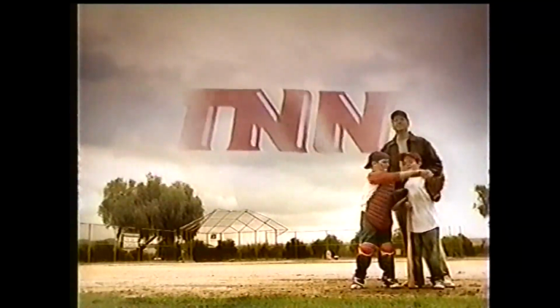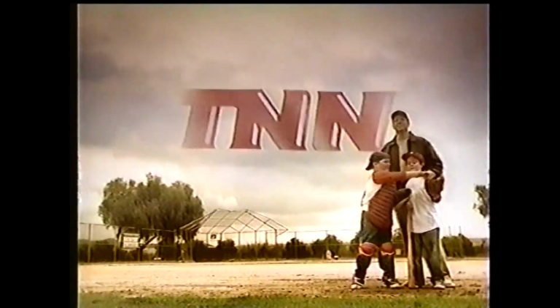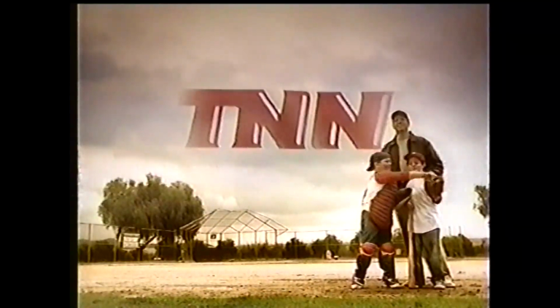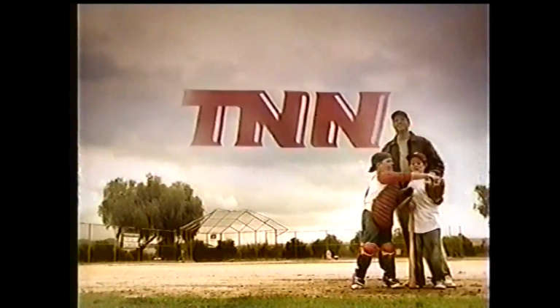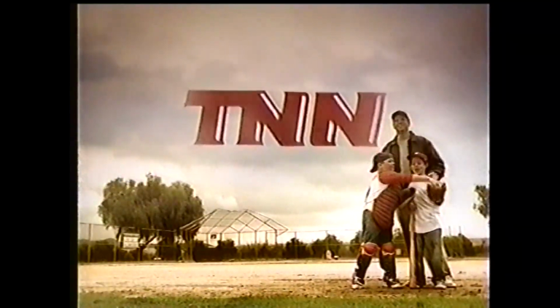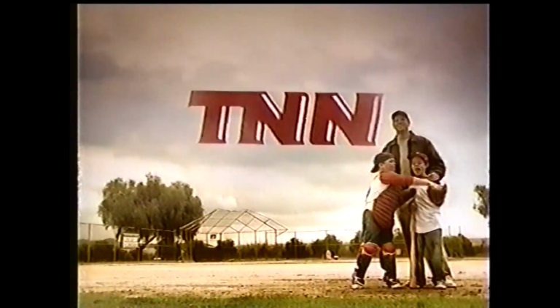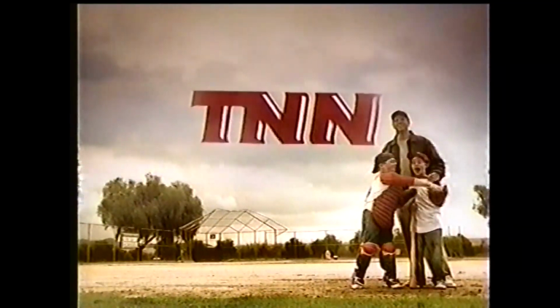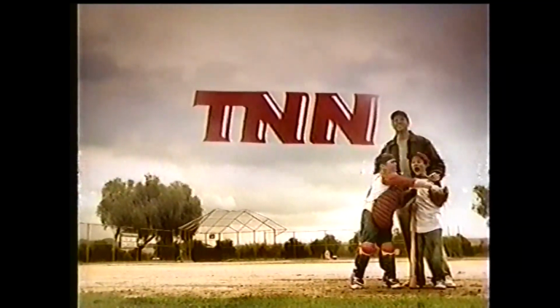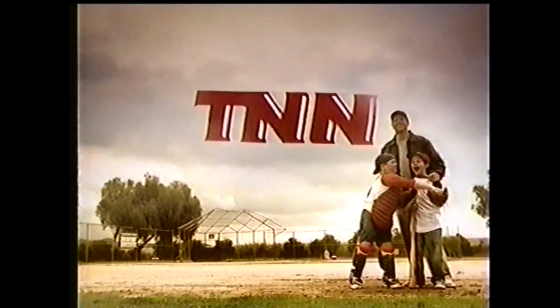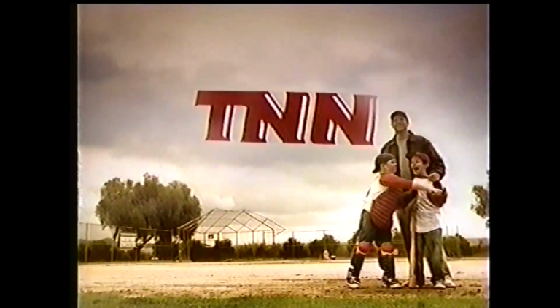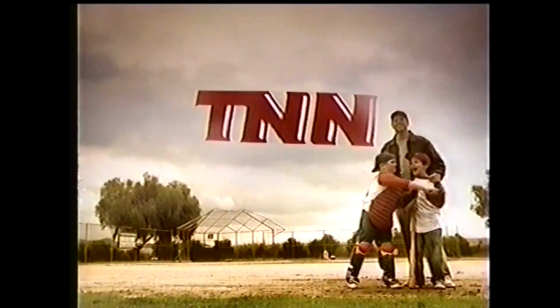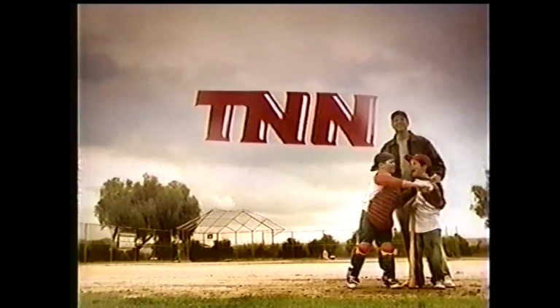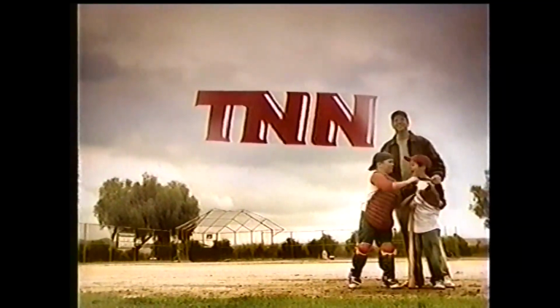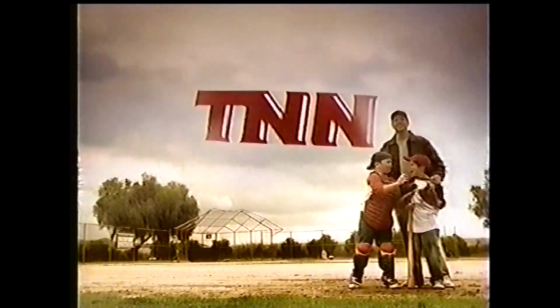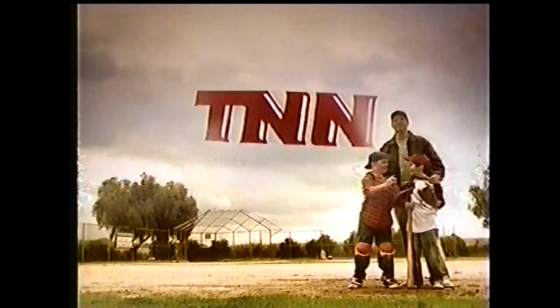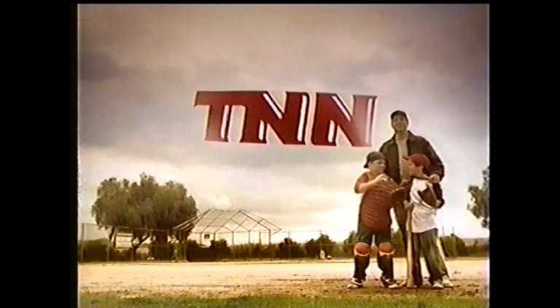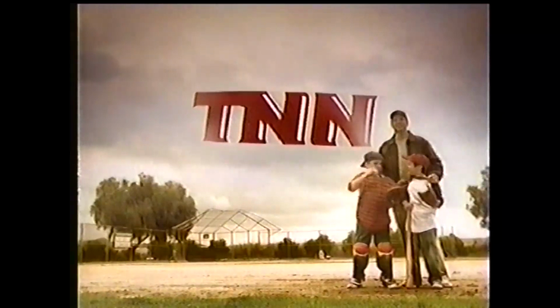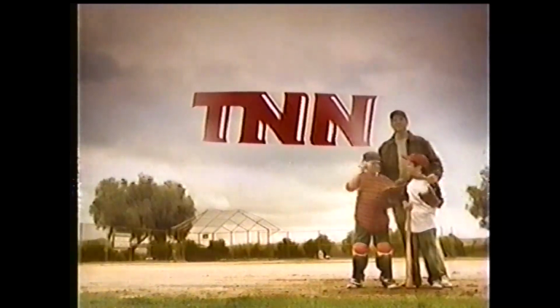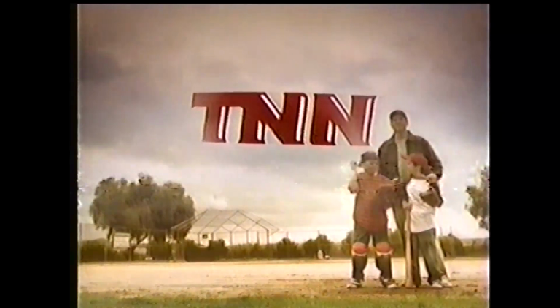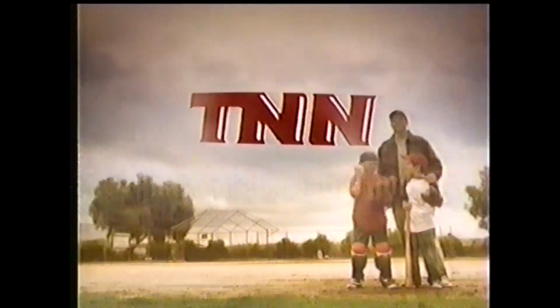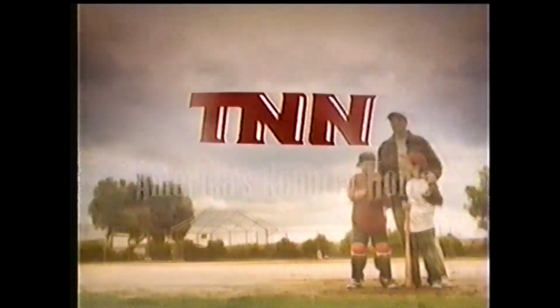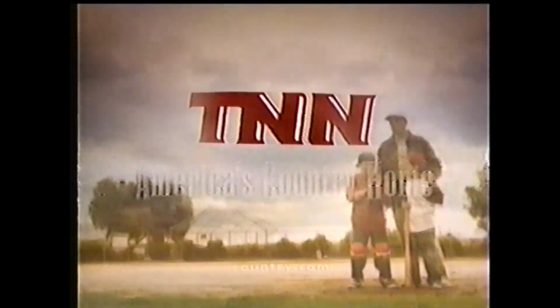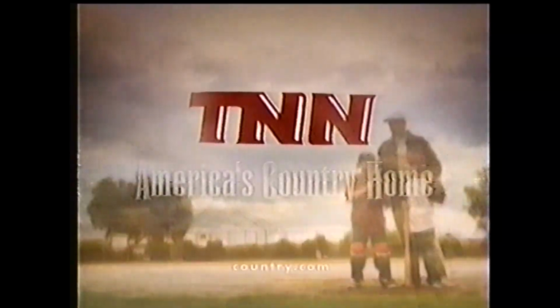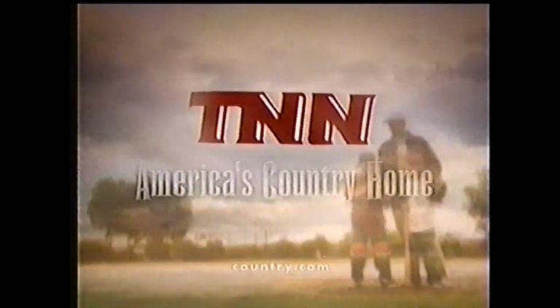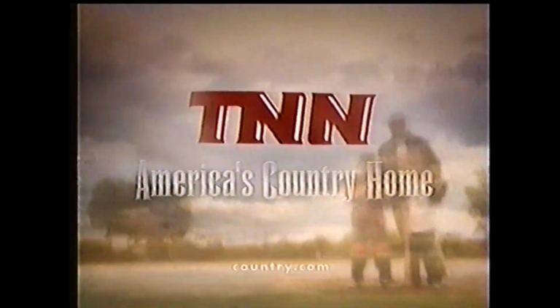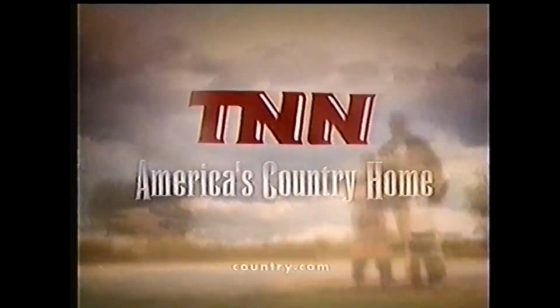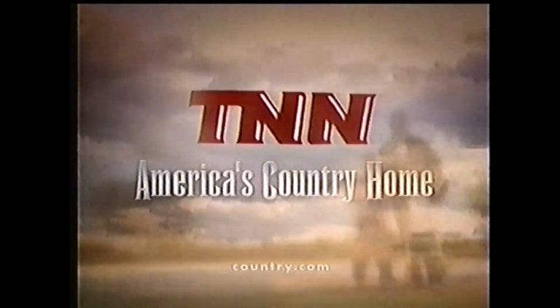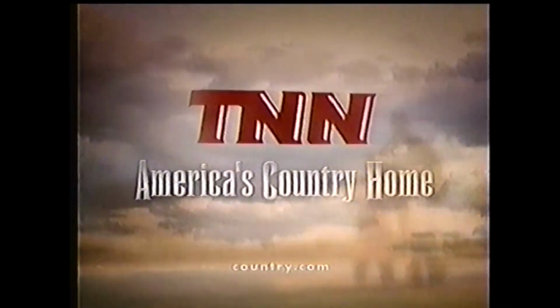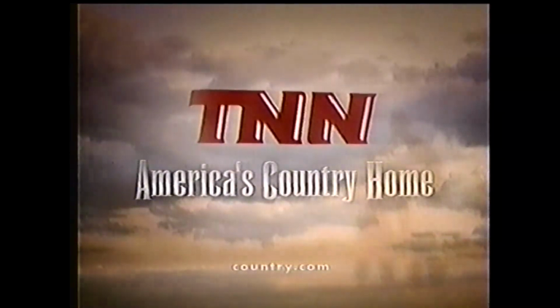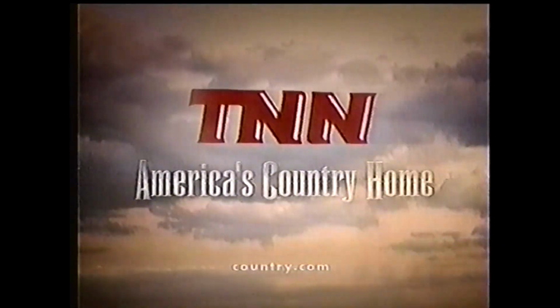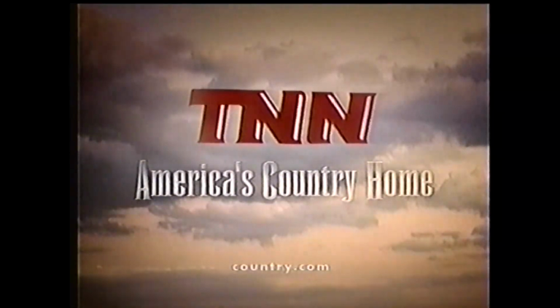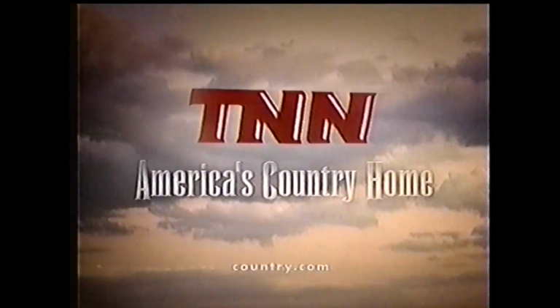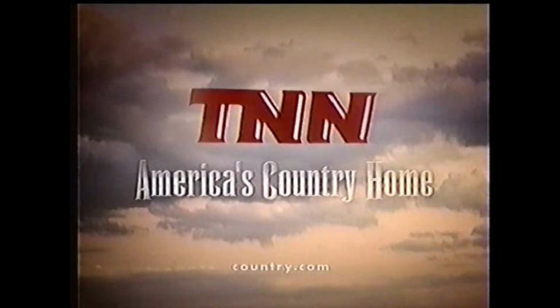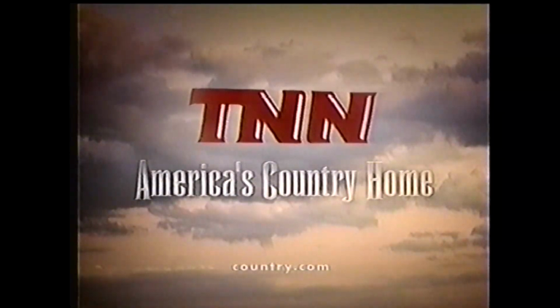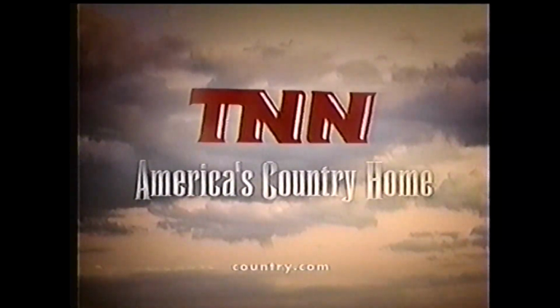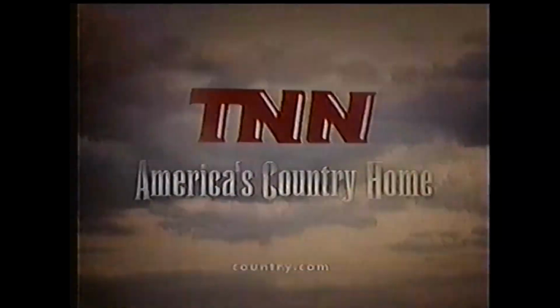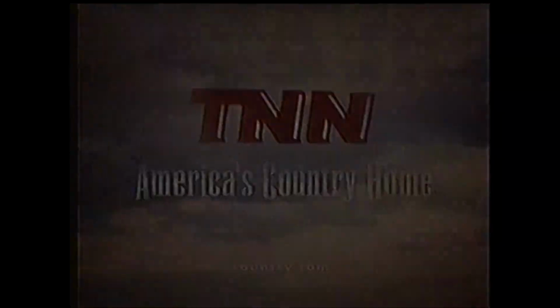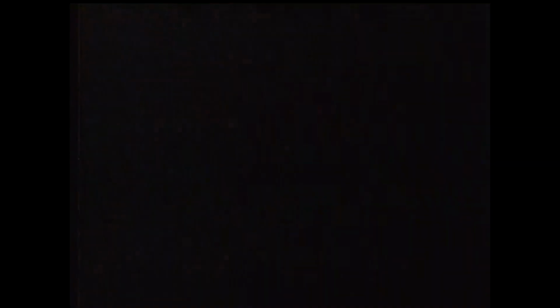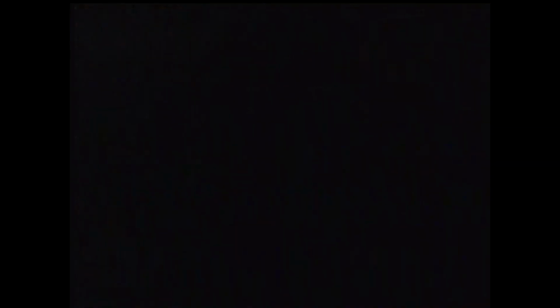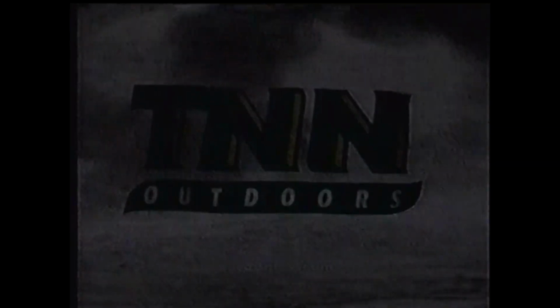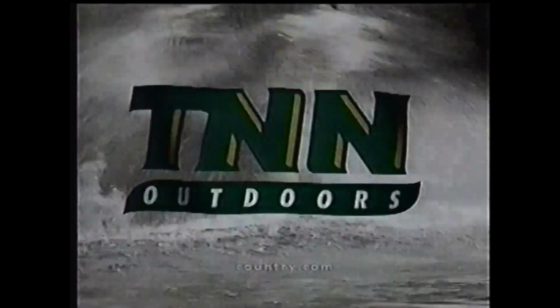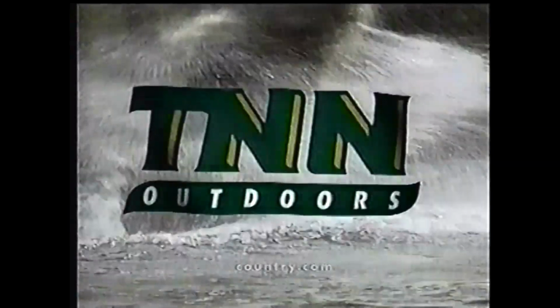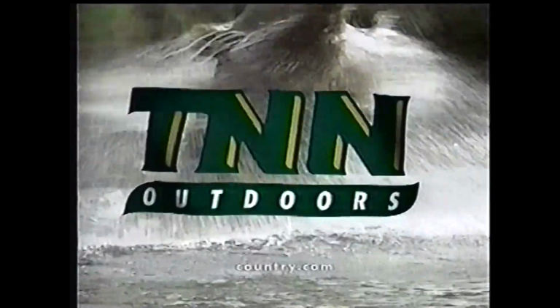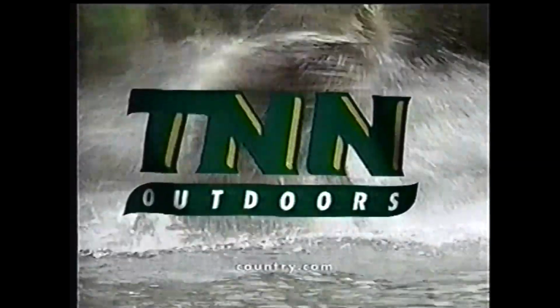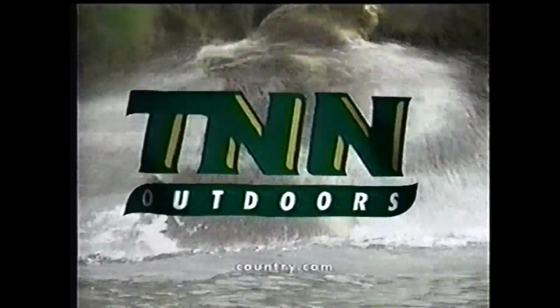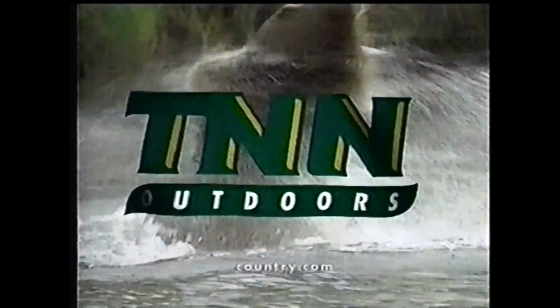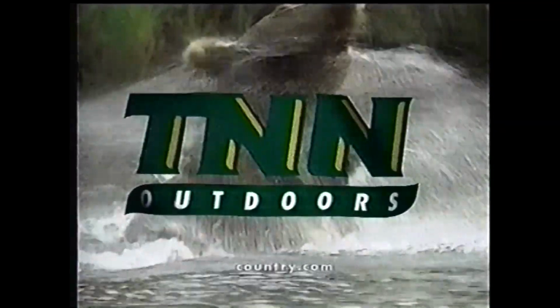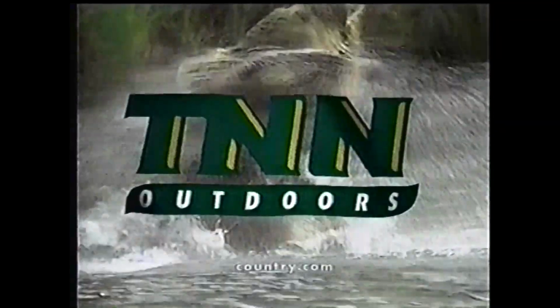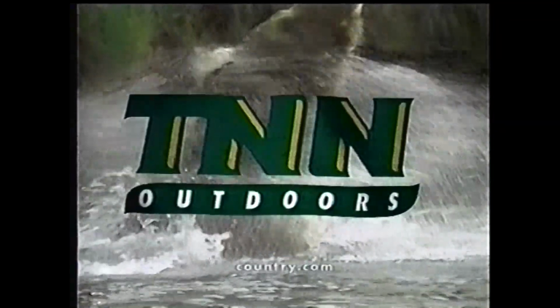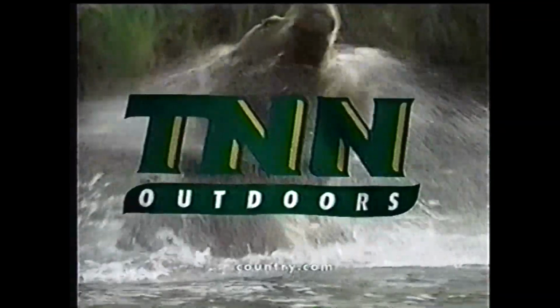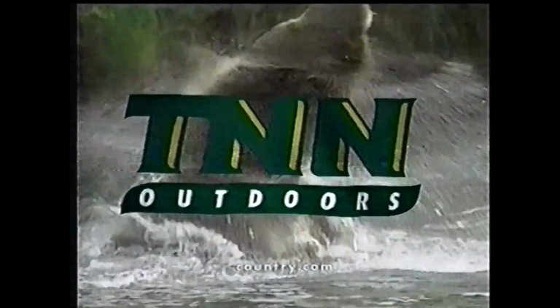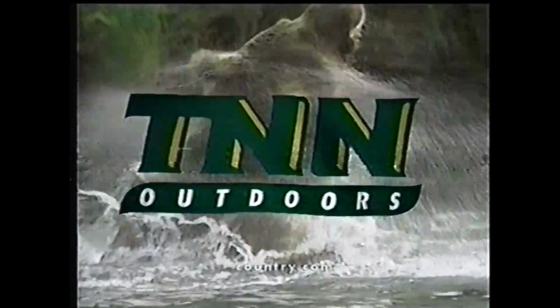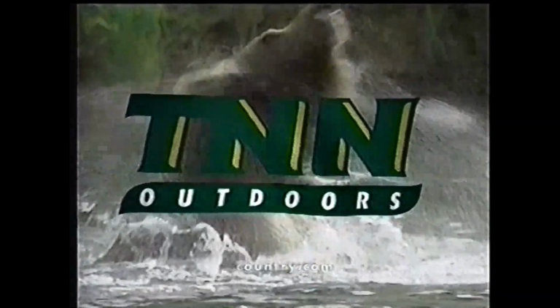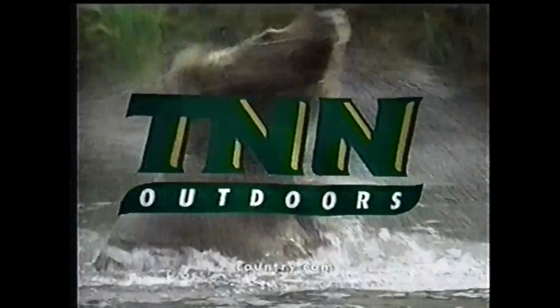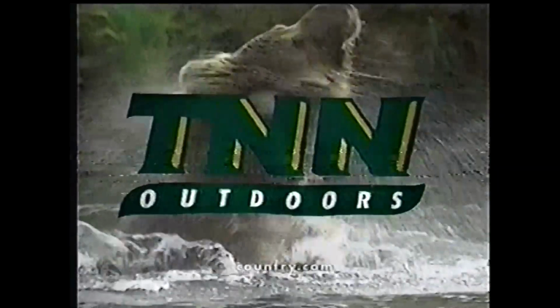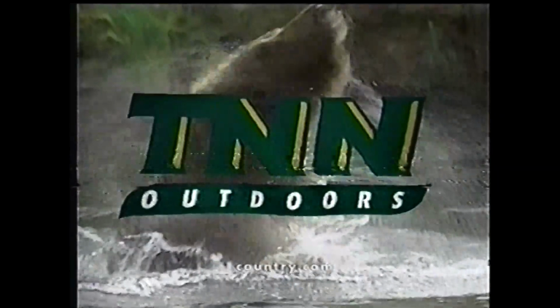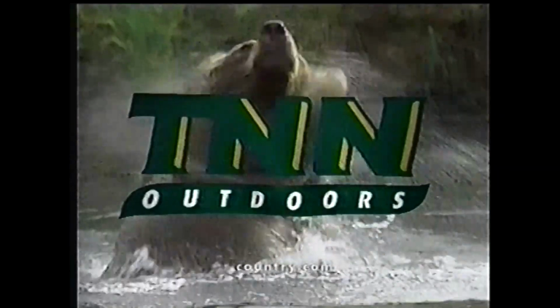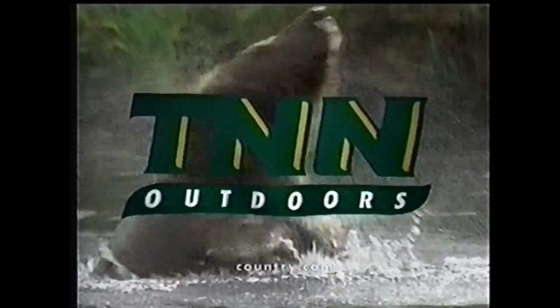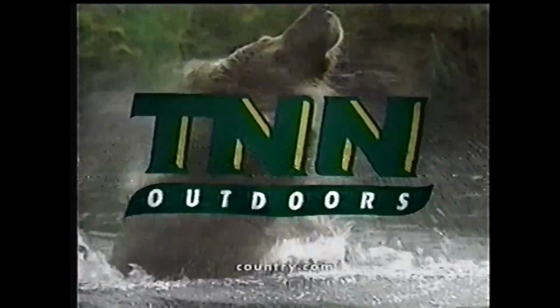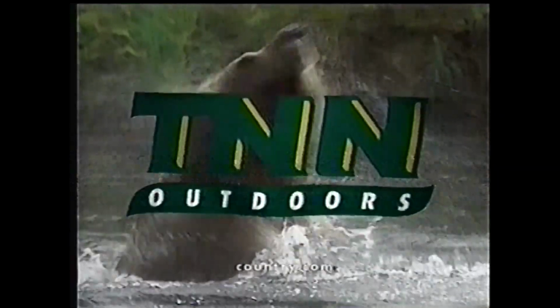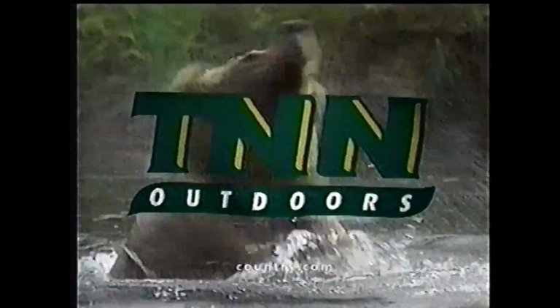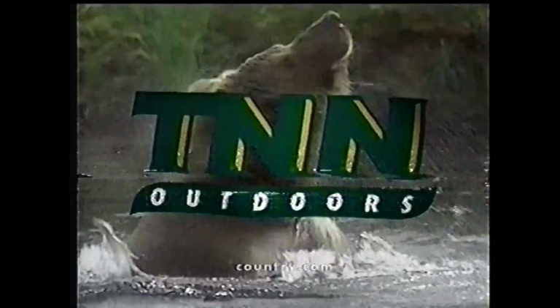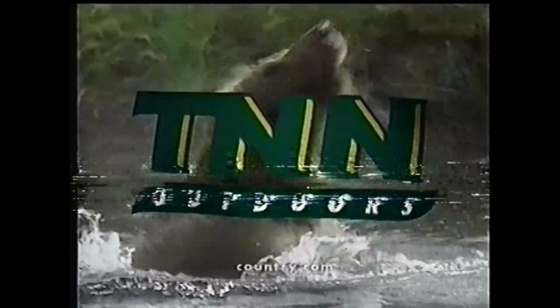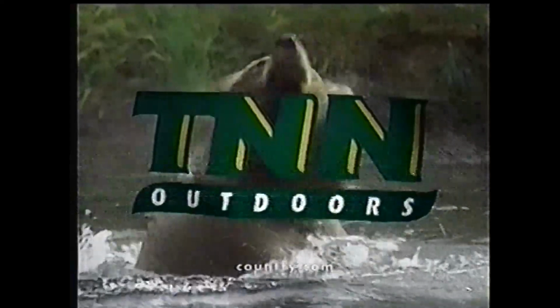TNN, America's country home. You're watching TNN Outdoors.